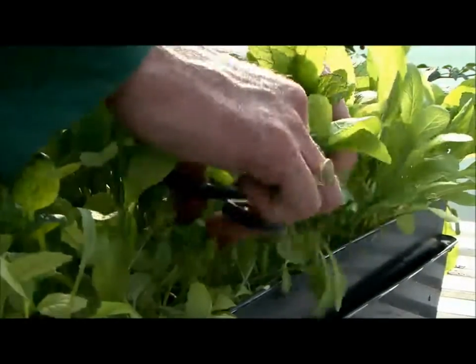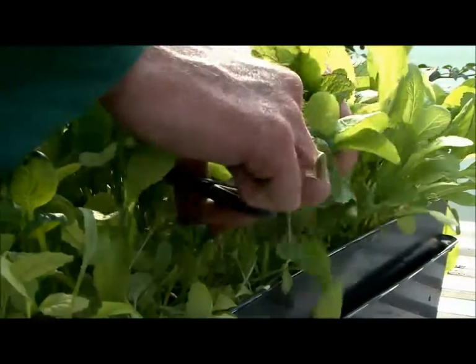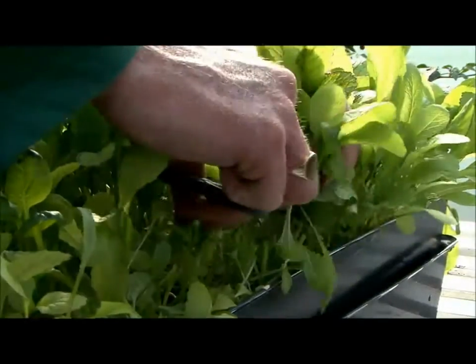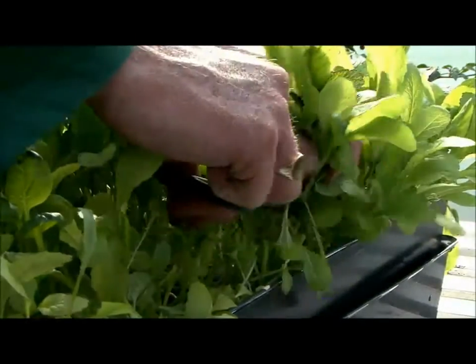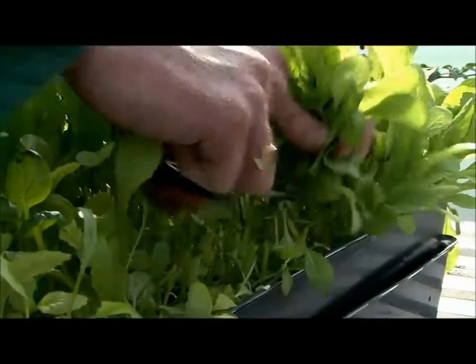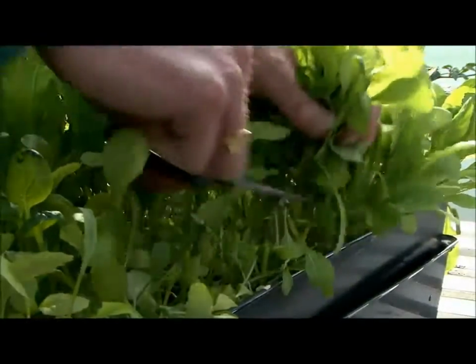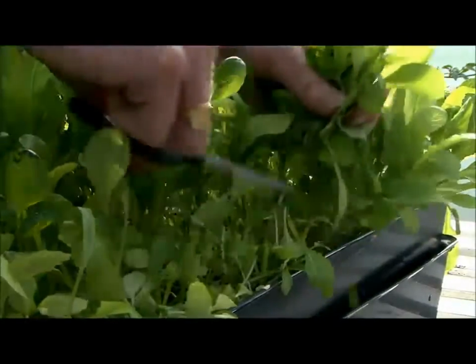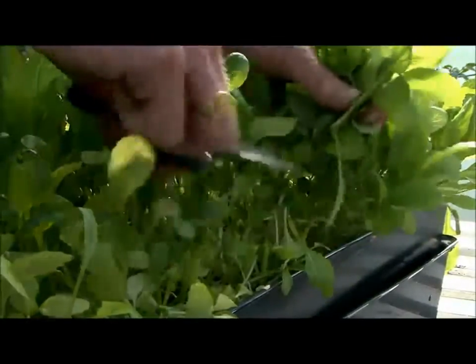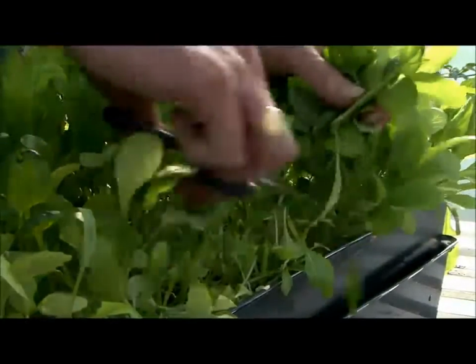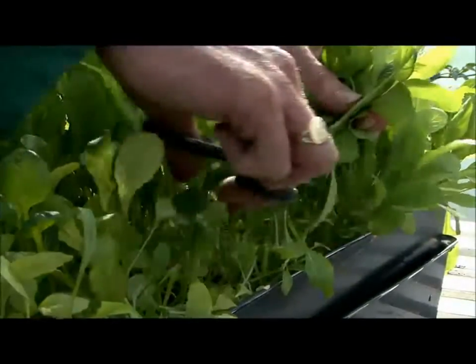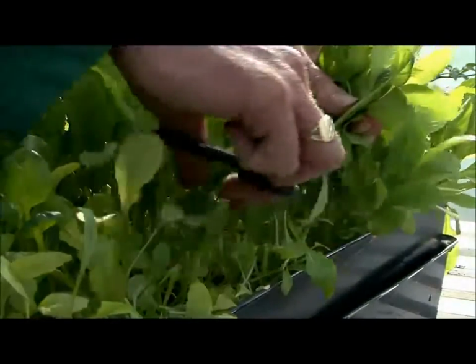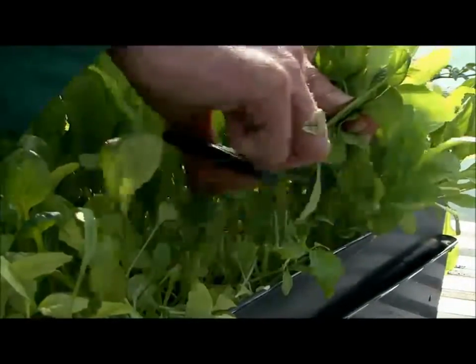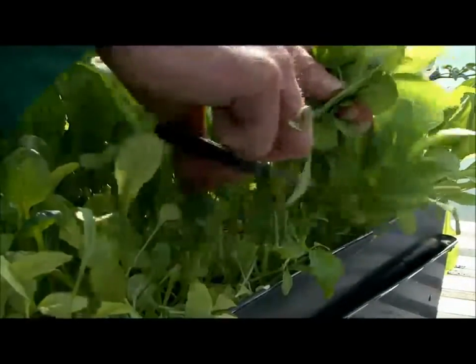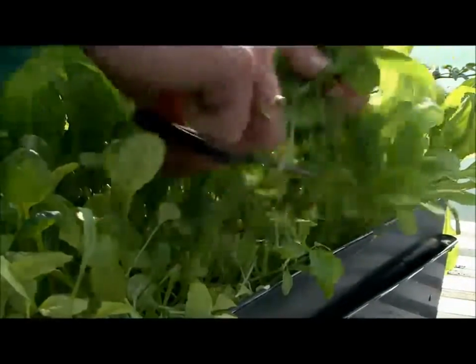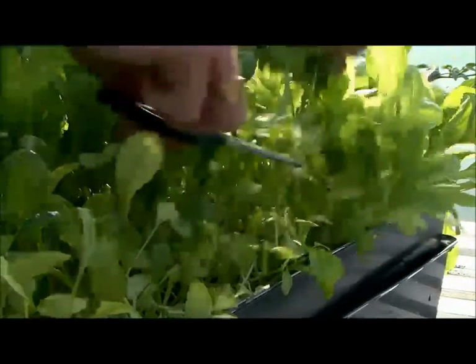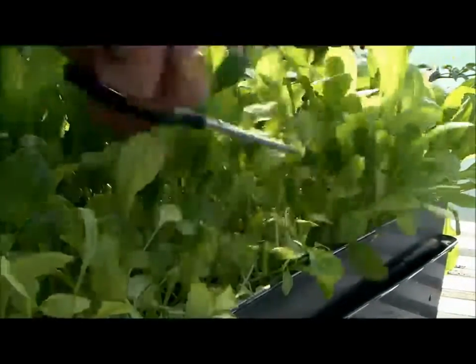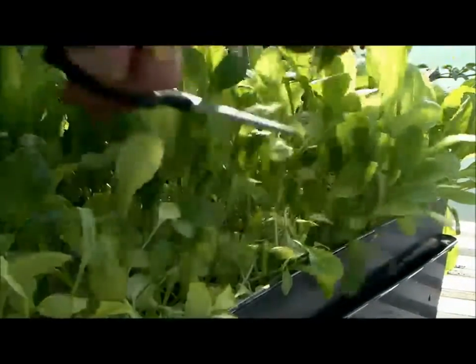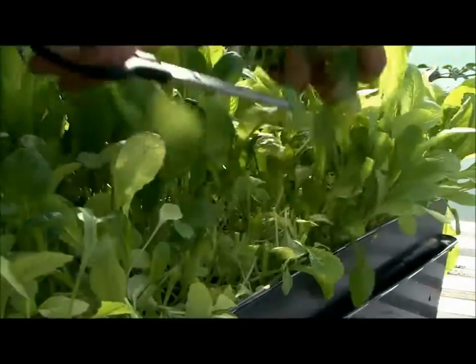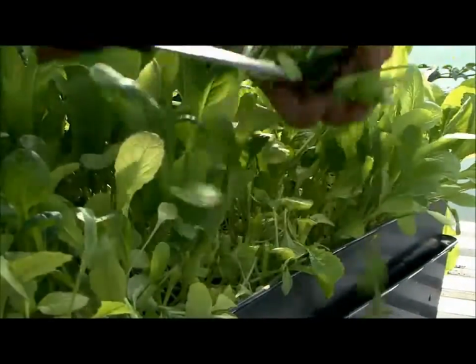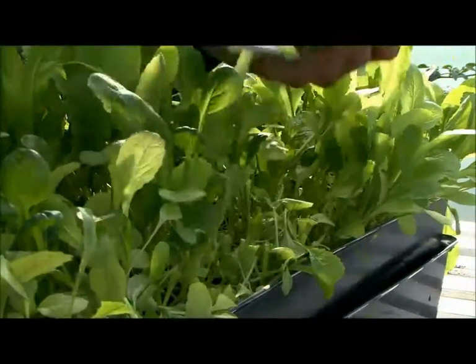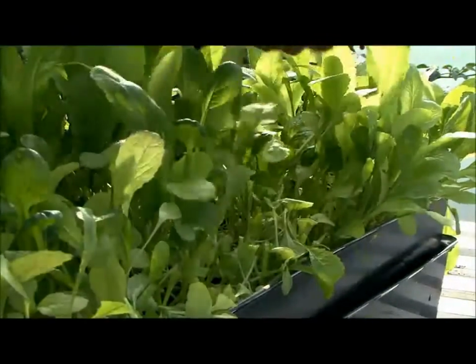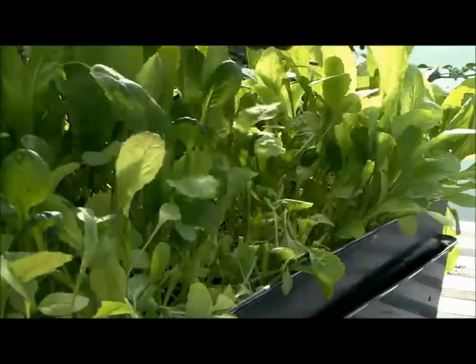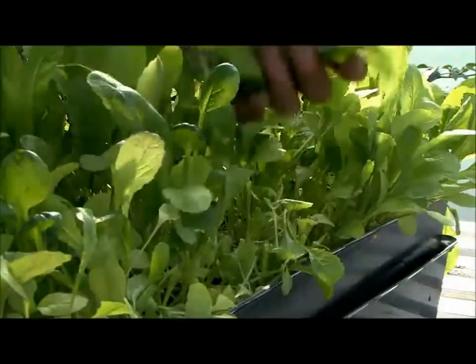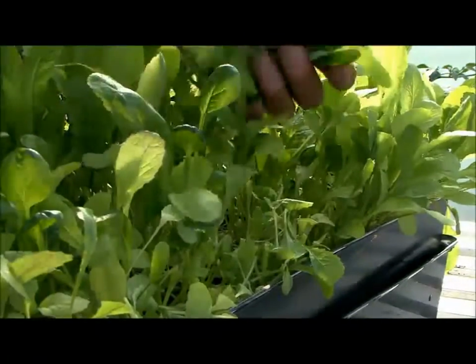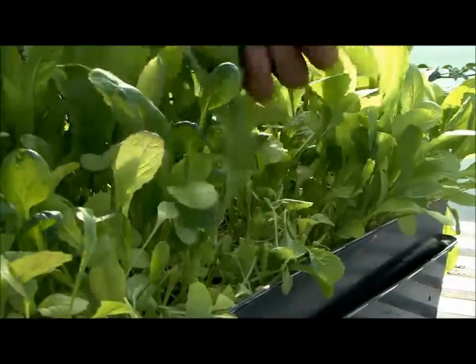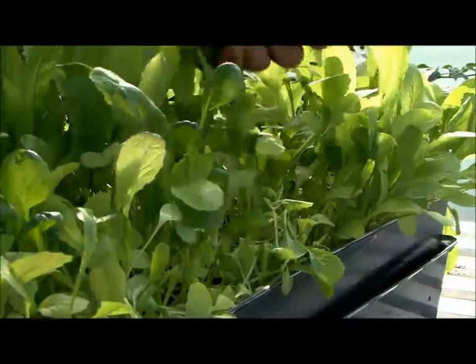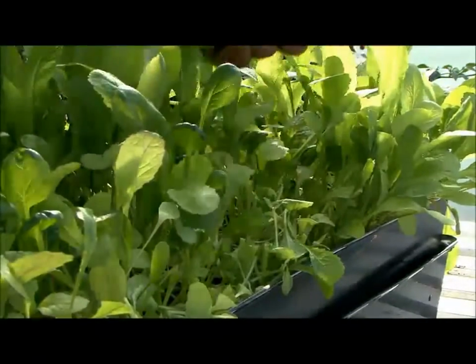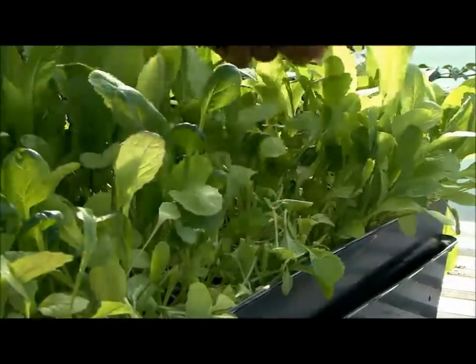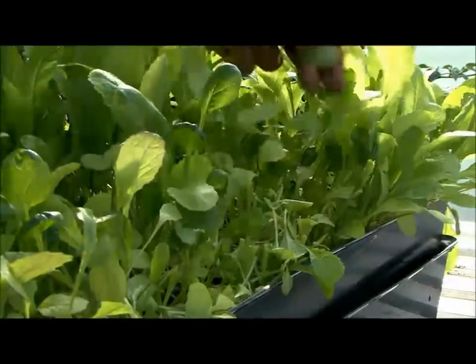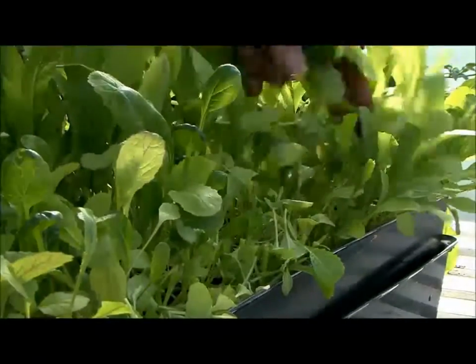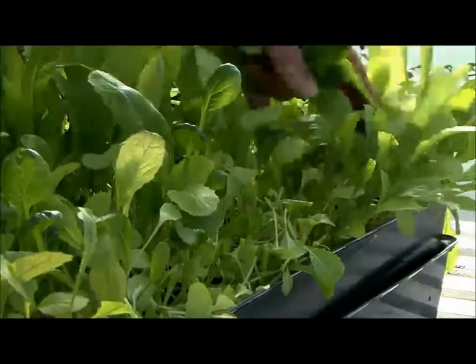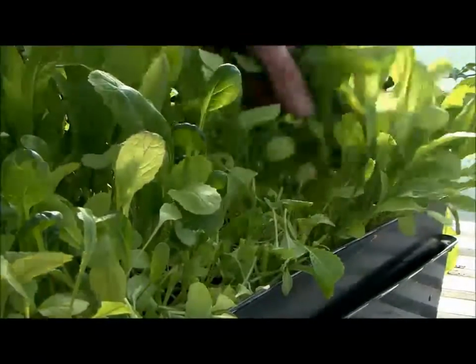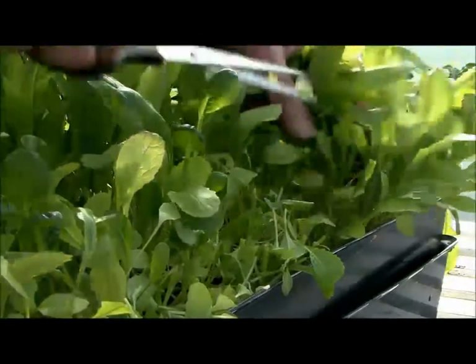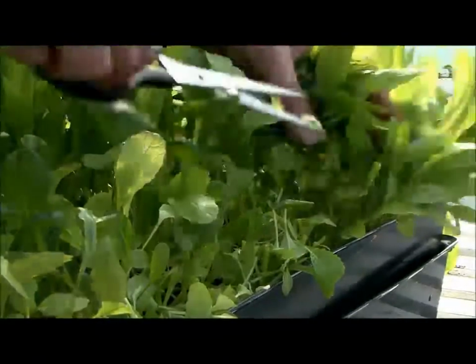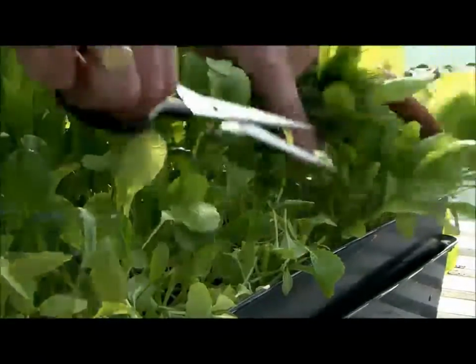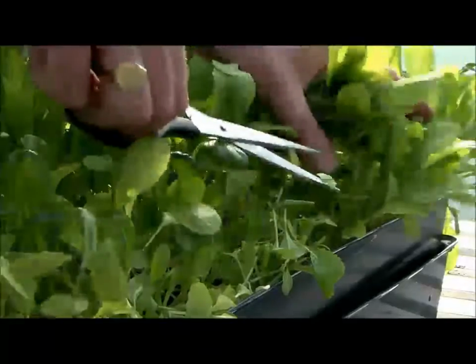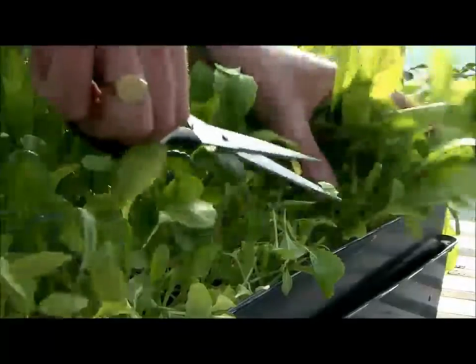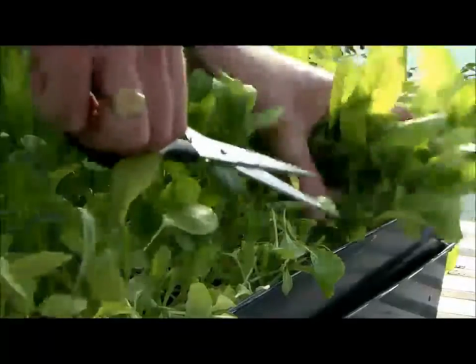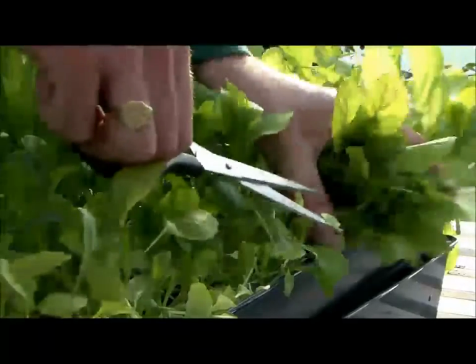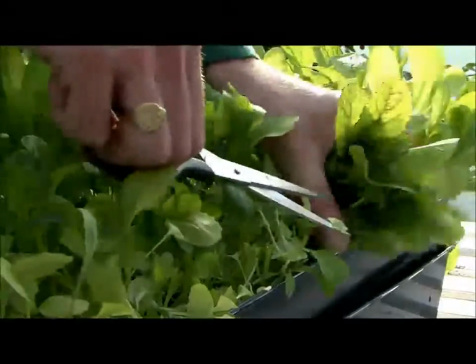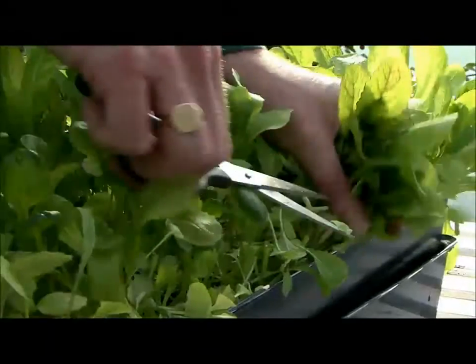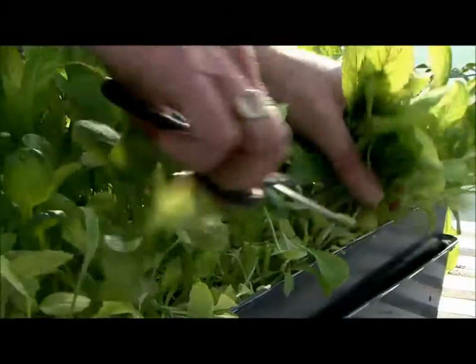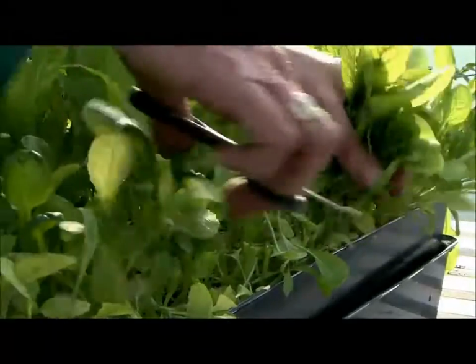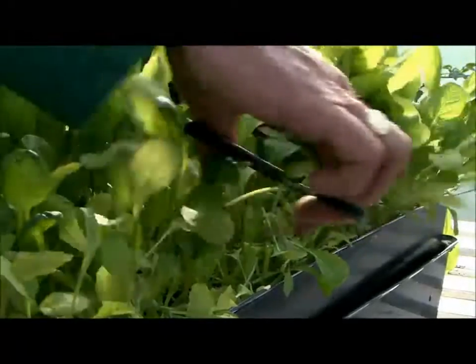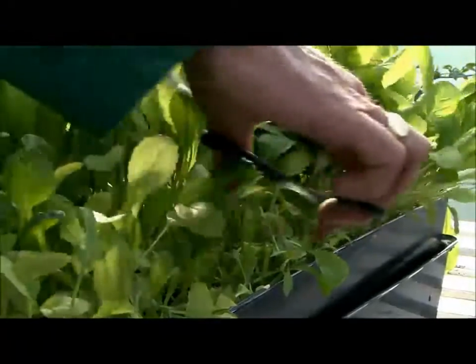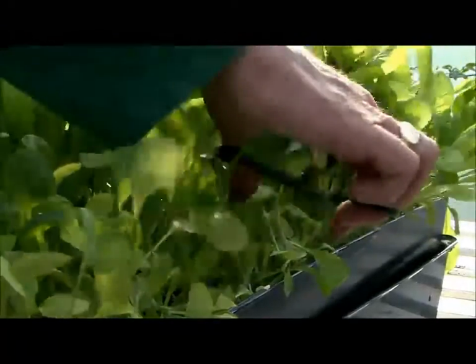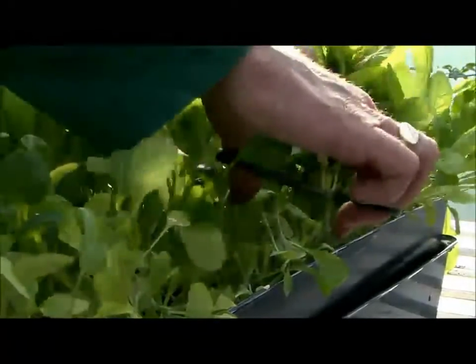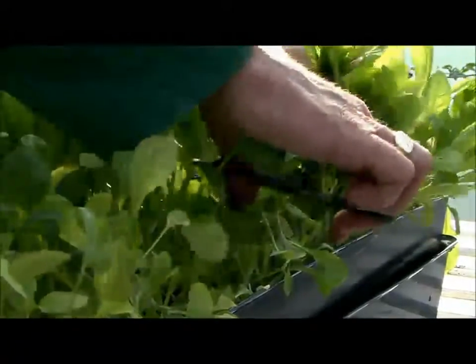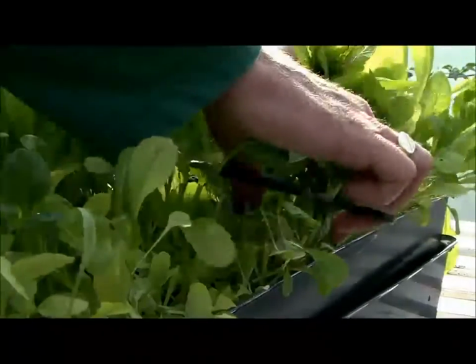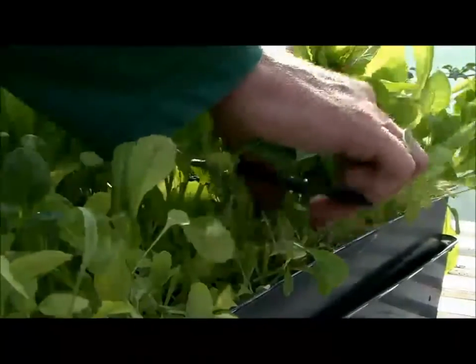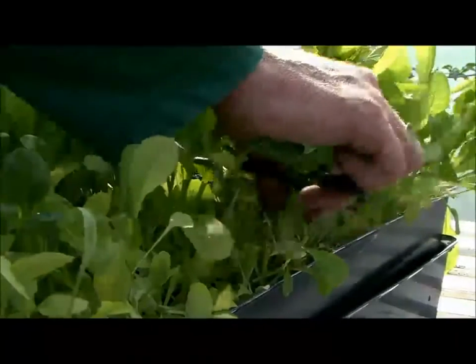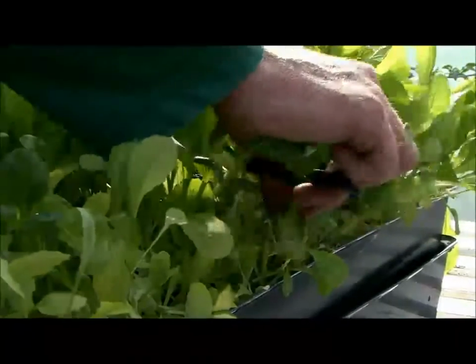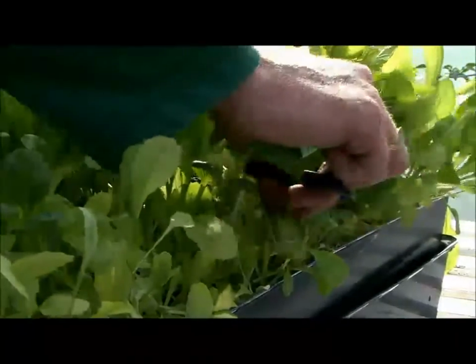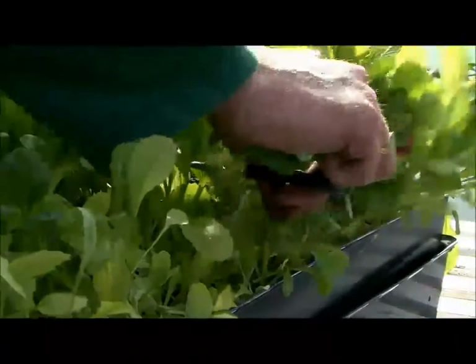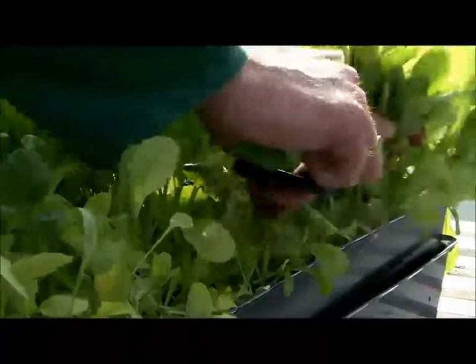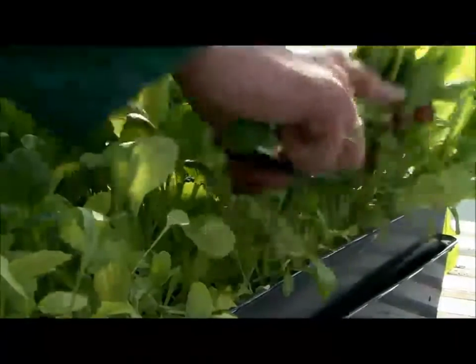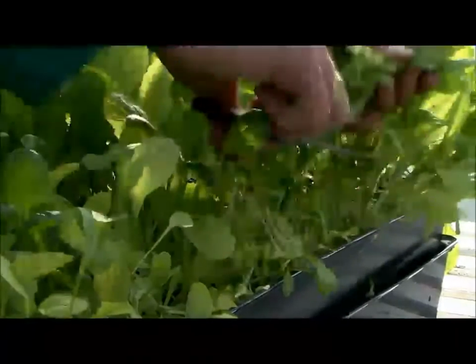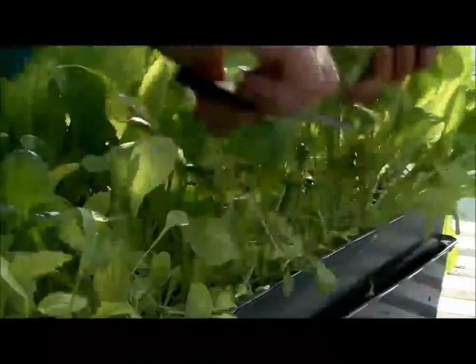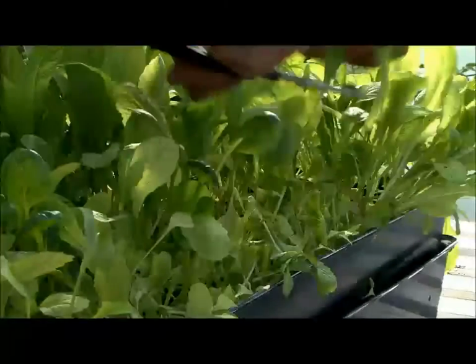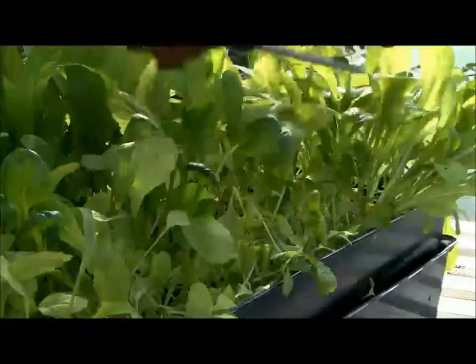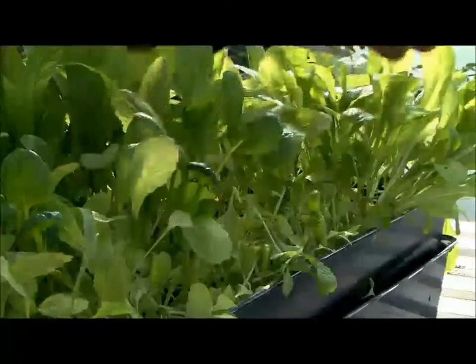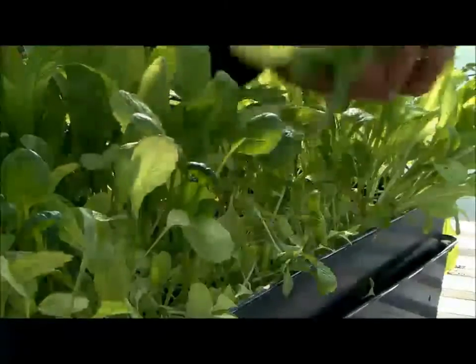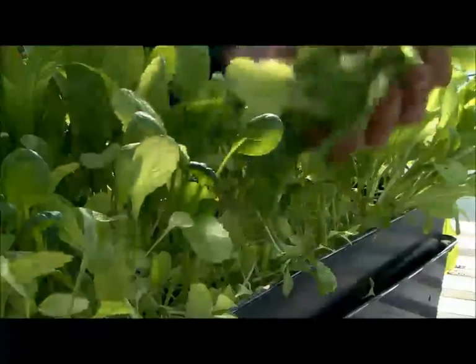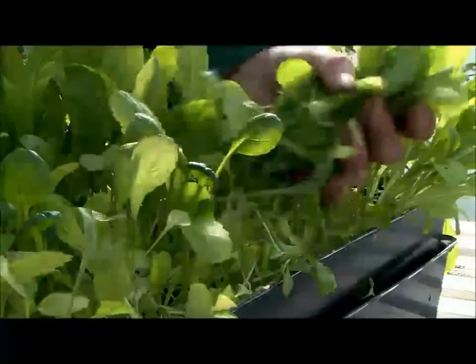When the leaves are about 4 inches tall, it's now time to start cutting. You should get 5 or 6 cuts from the same plant.